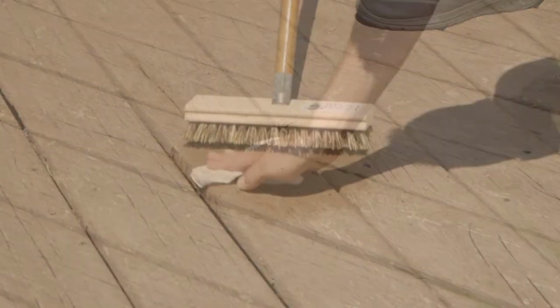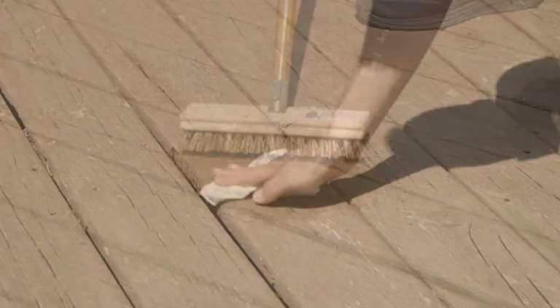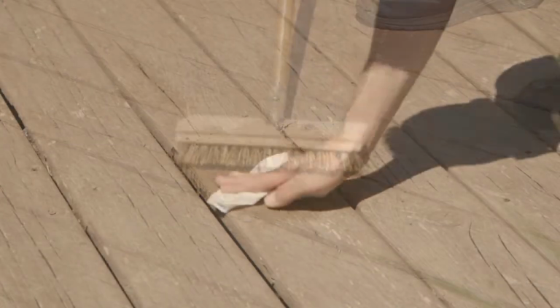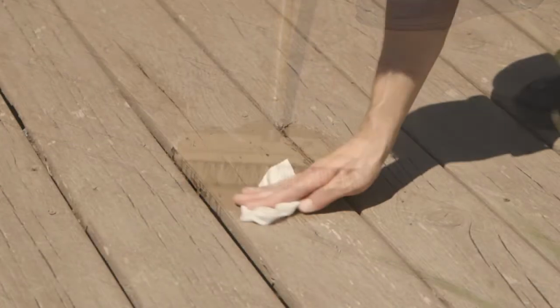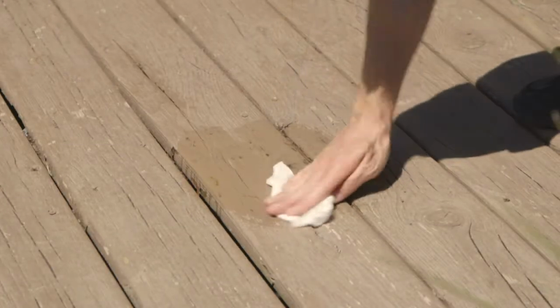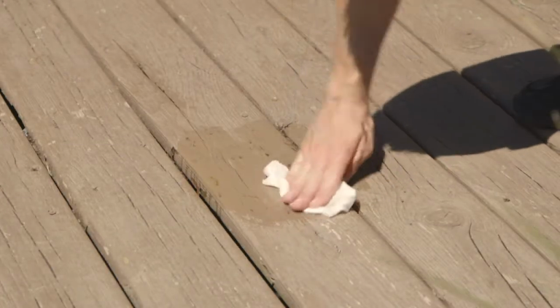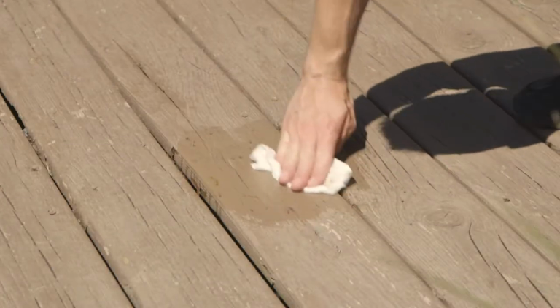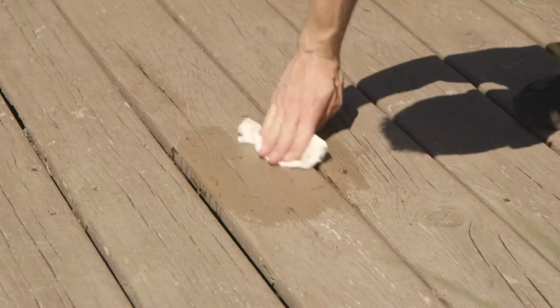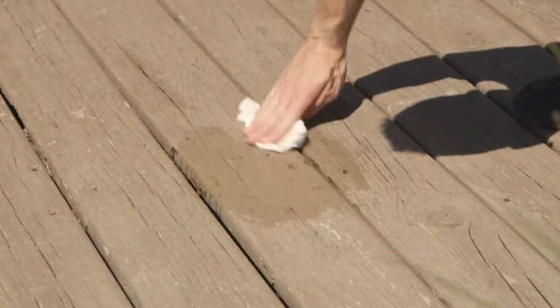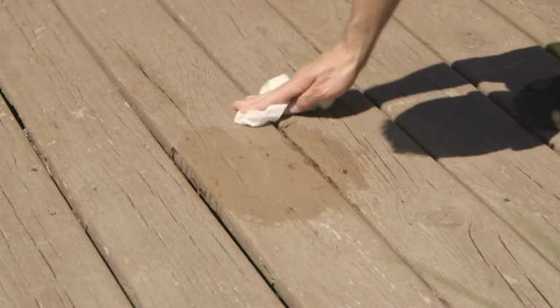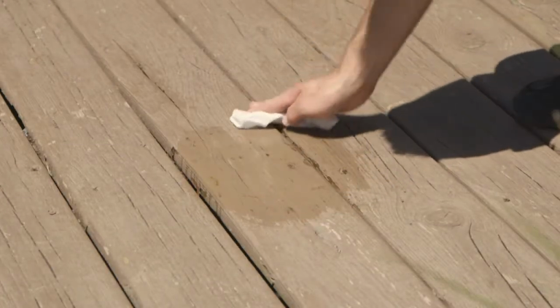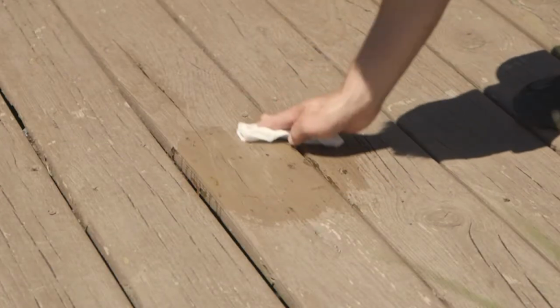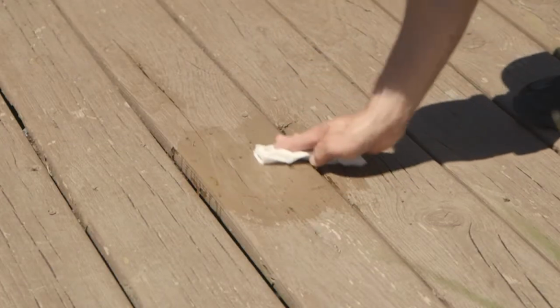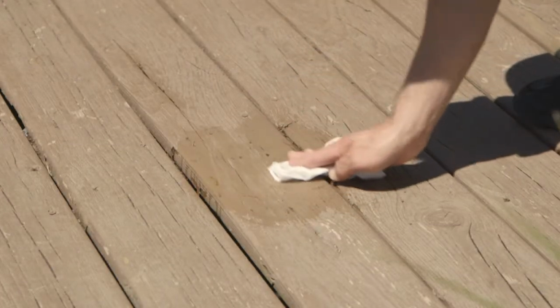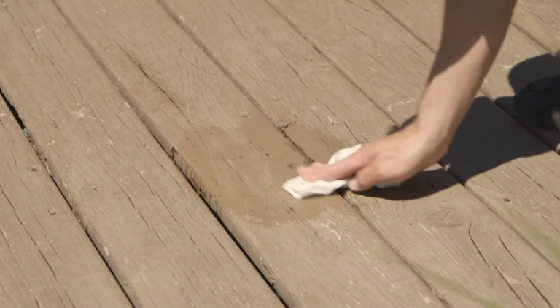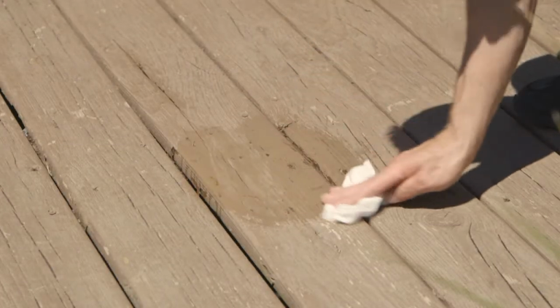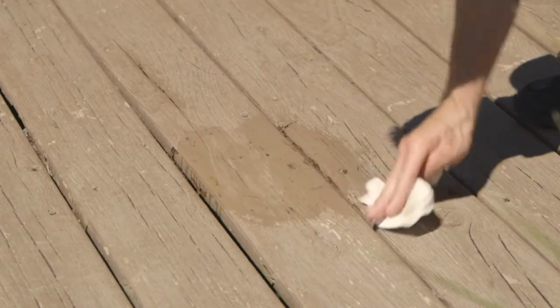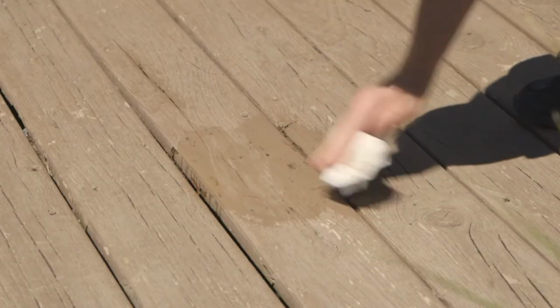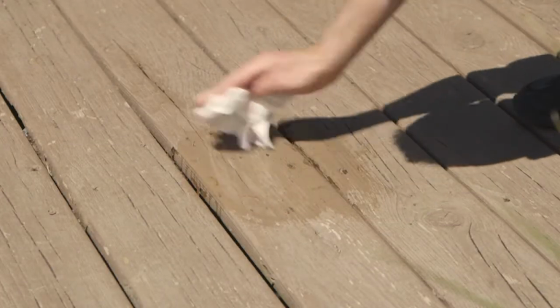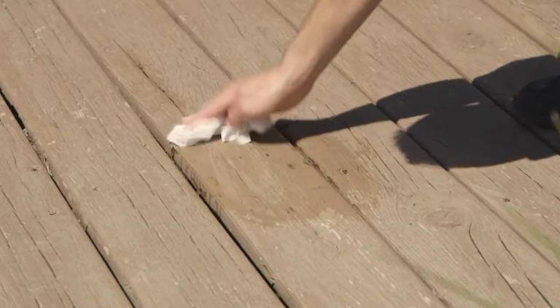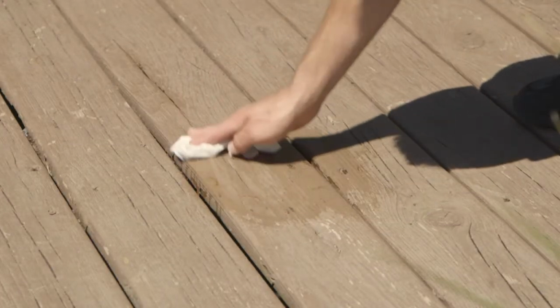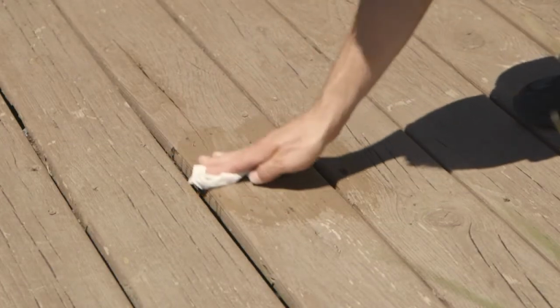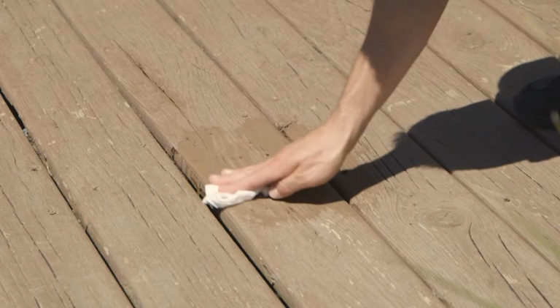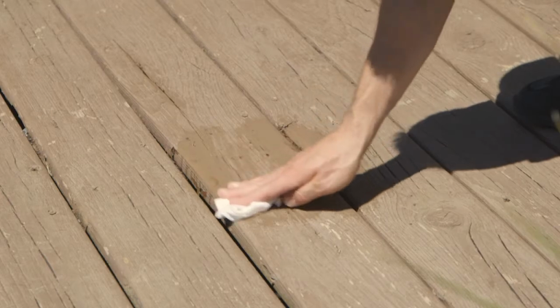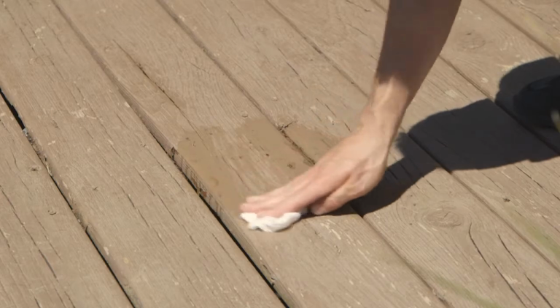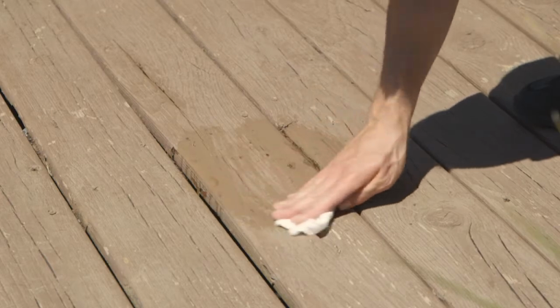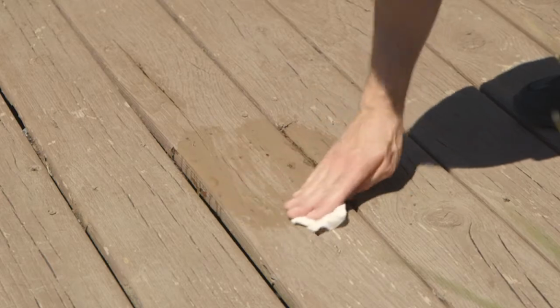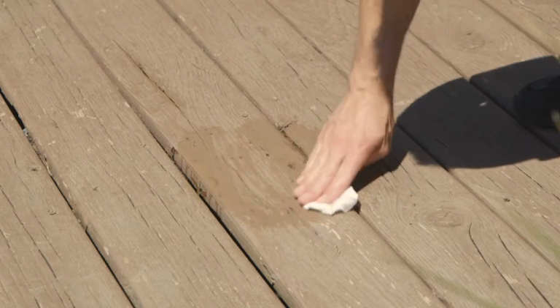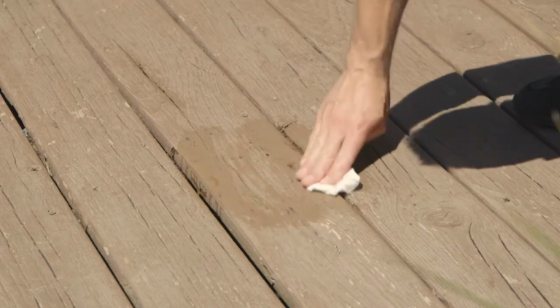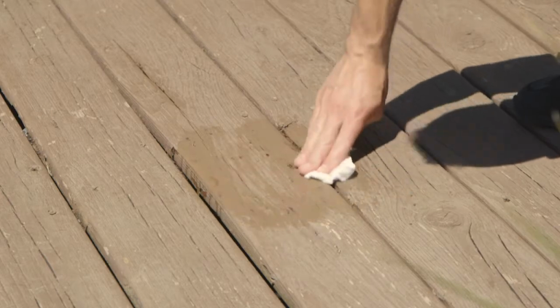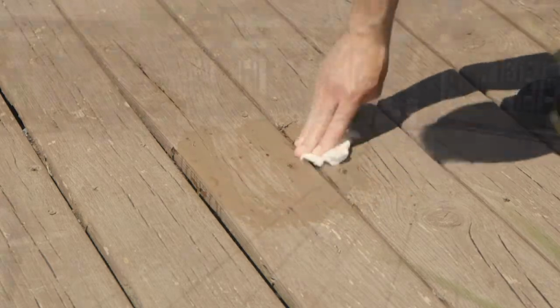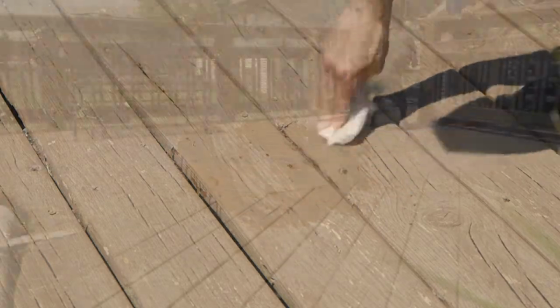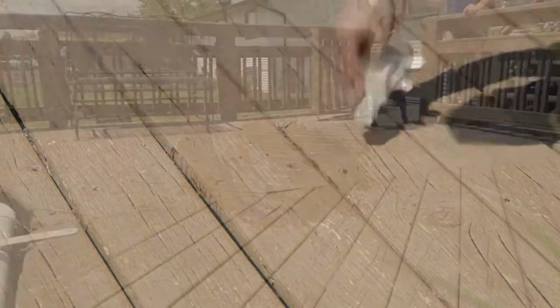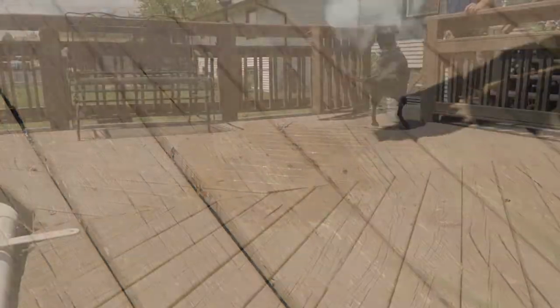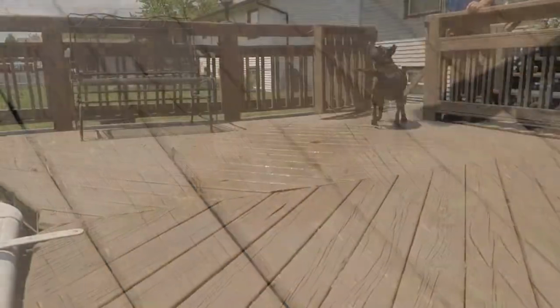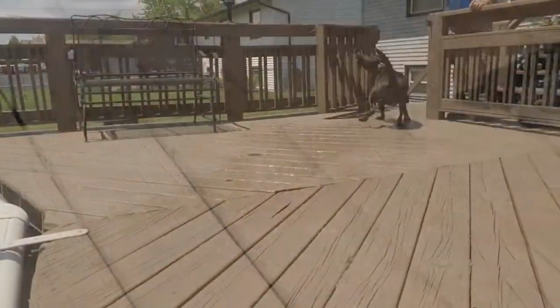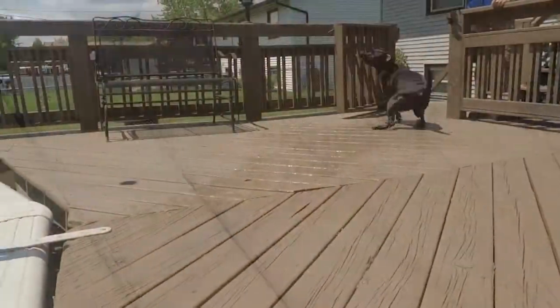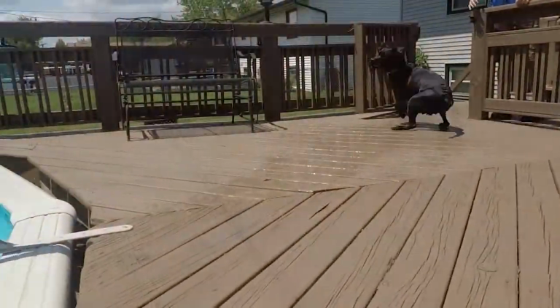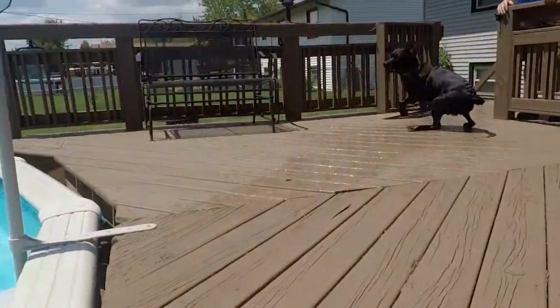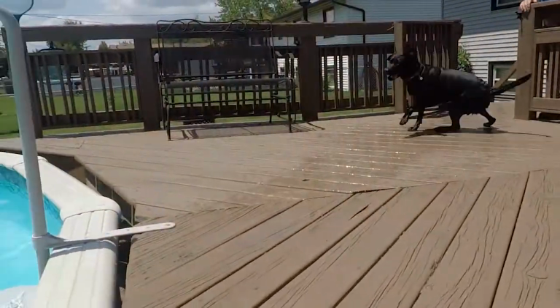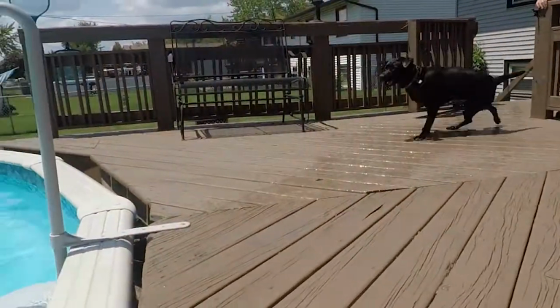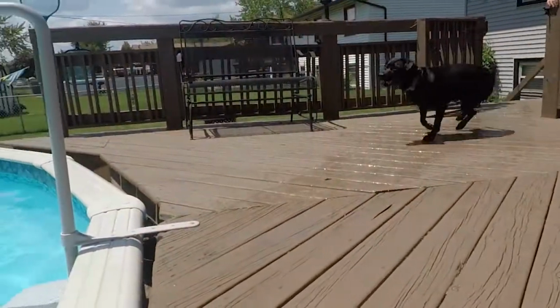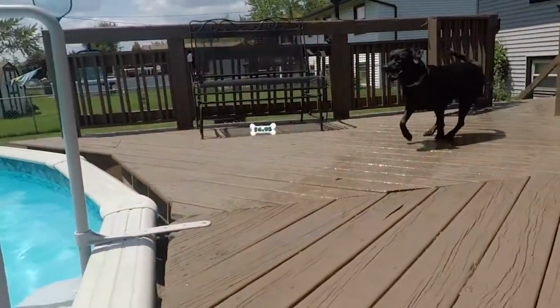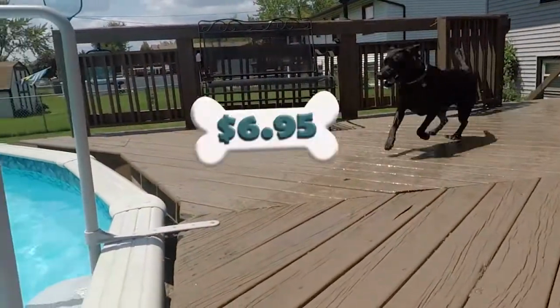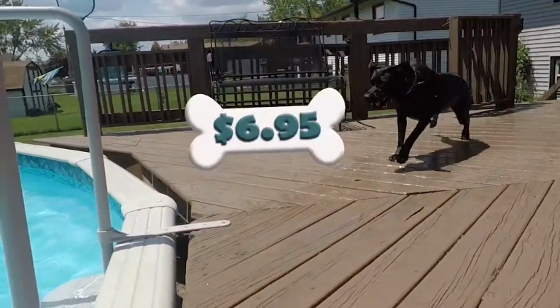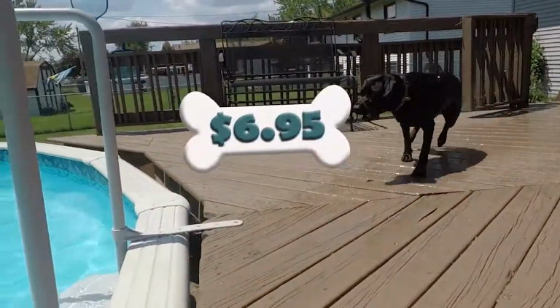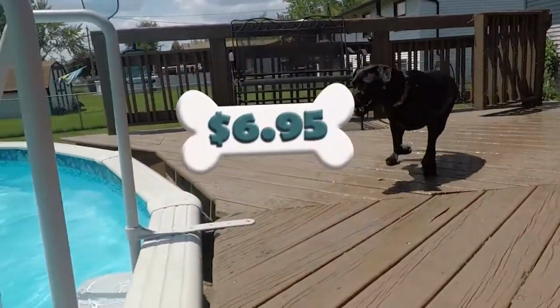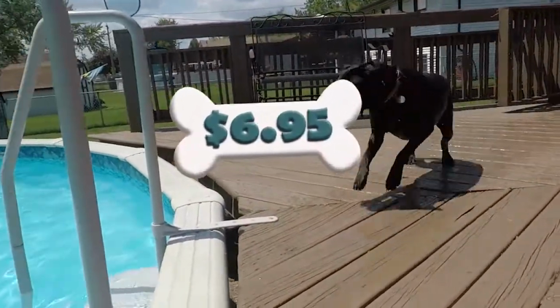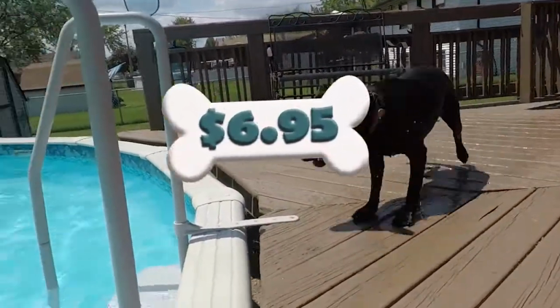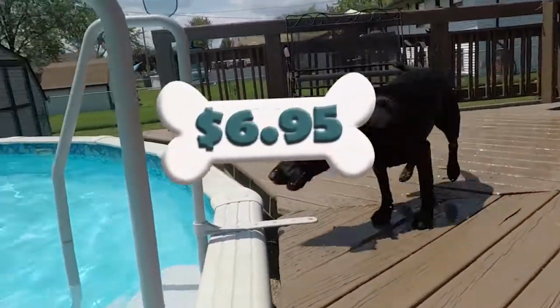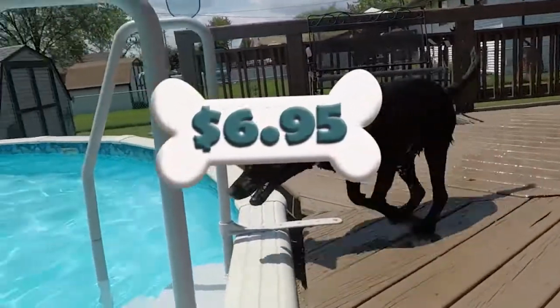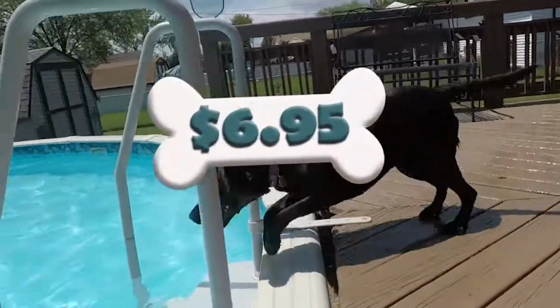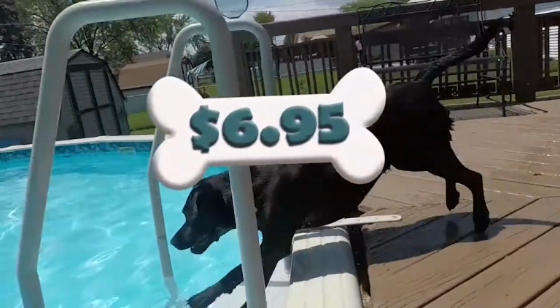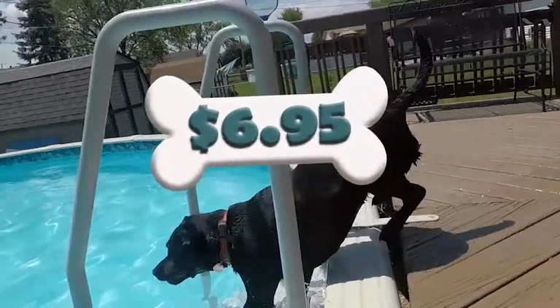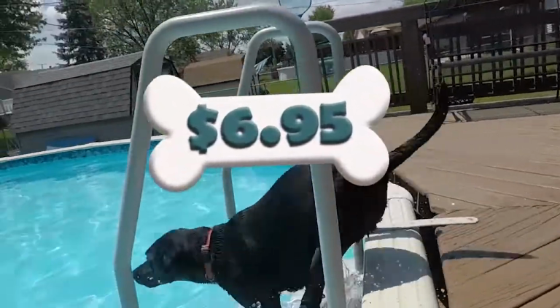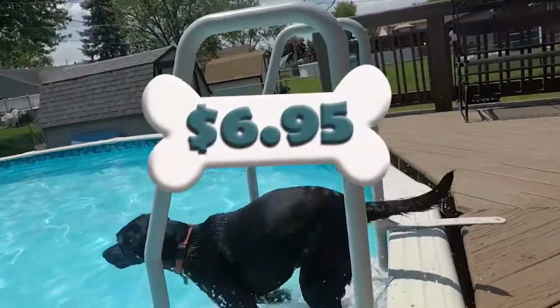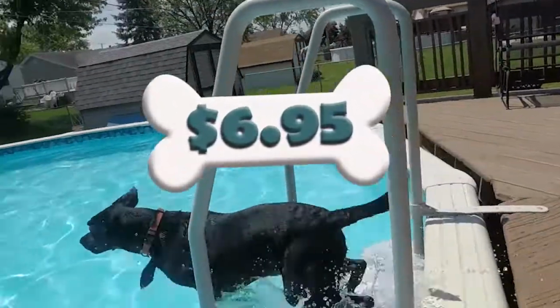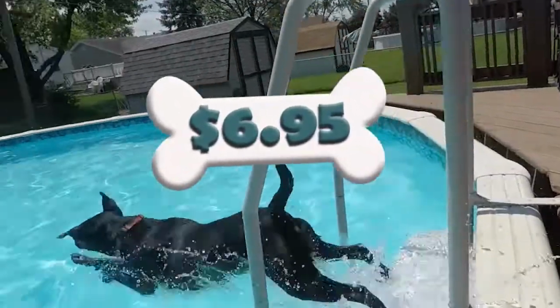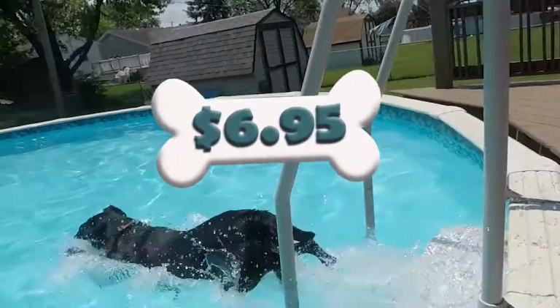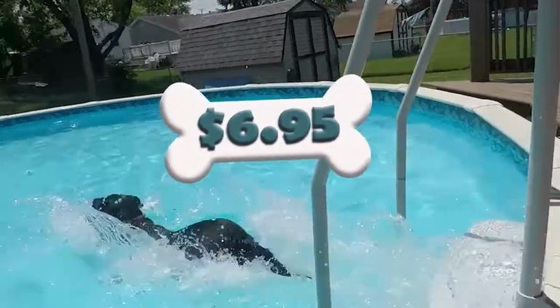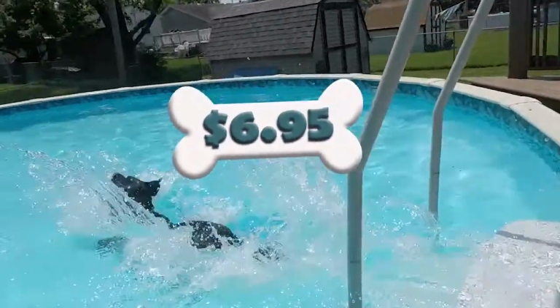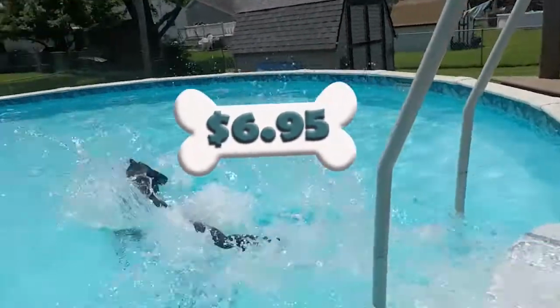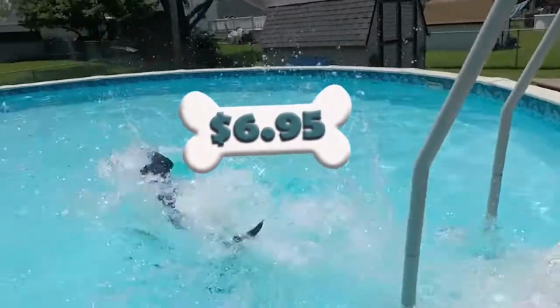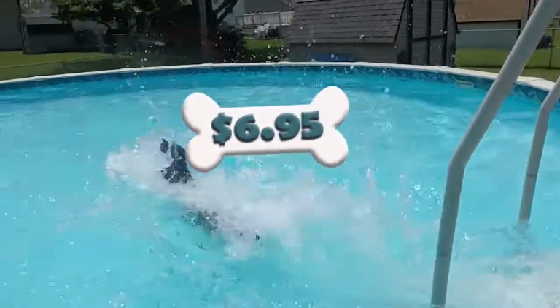Excess fecal remnants are removed with a brush and wiped away. Add this service to your next Dogway service pickup for only $6.95.